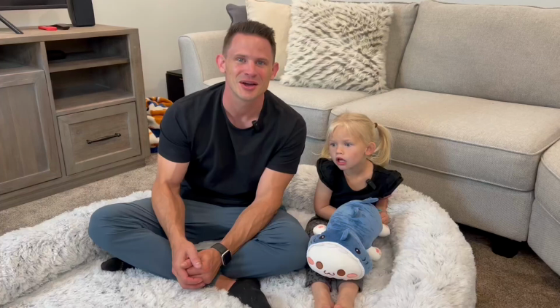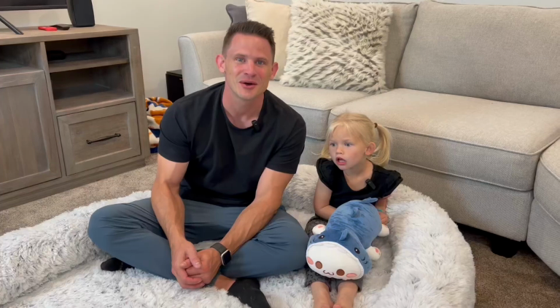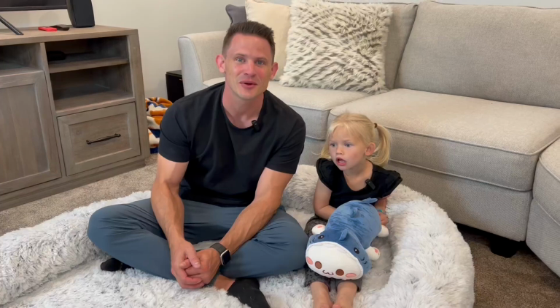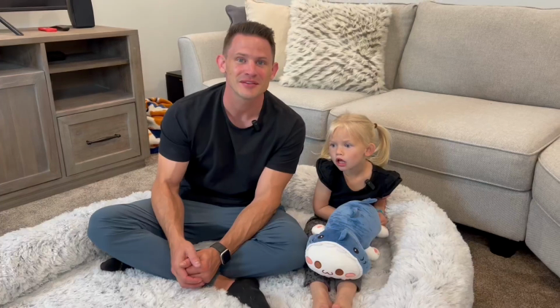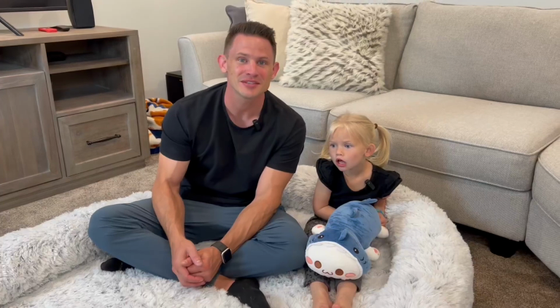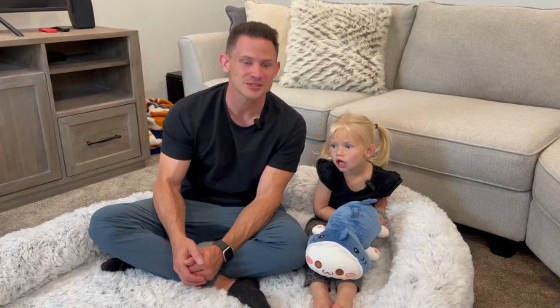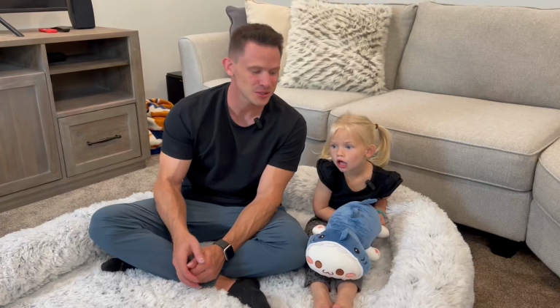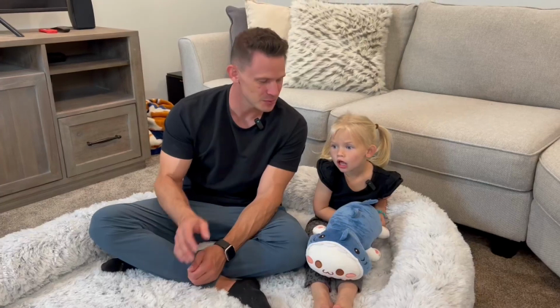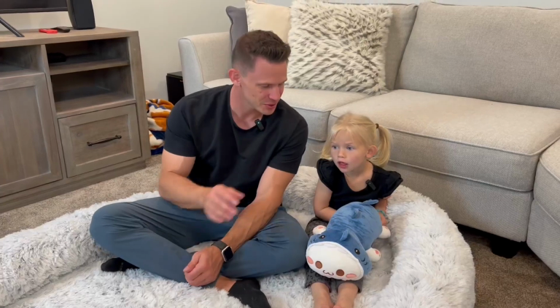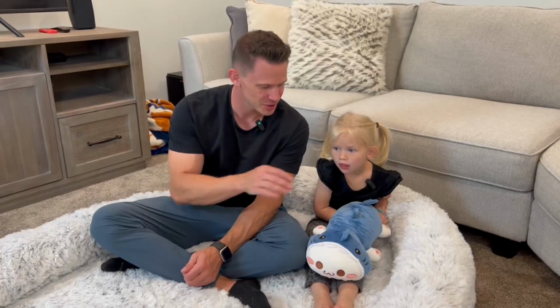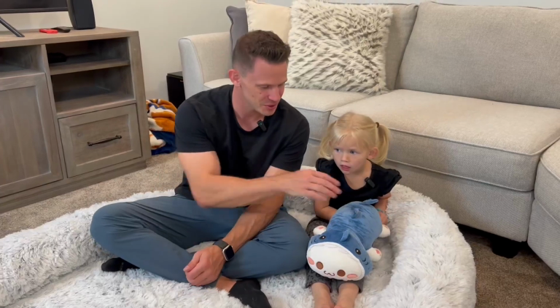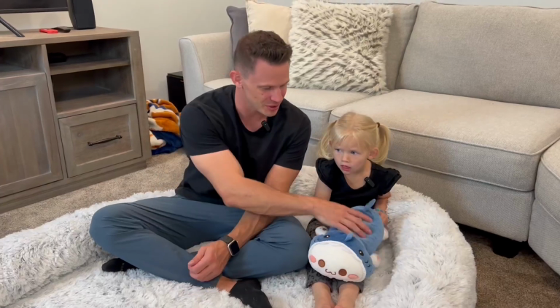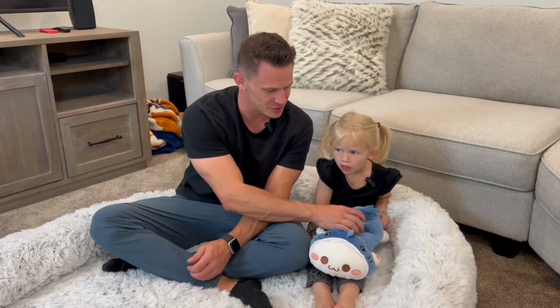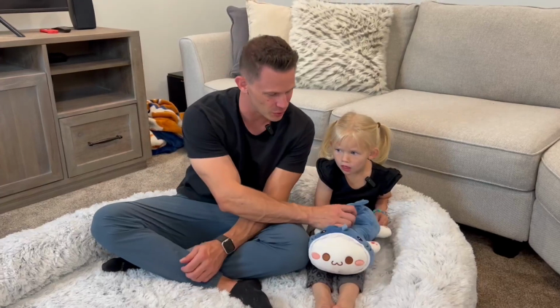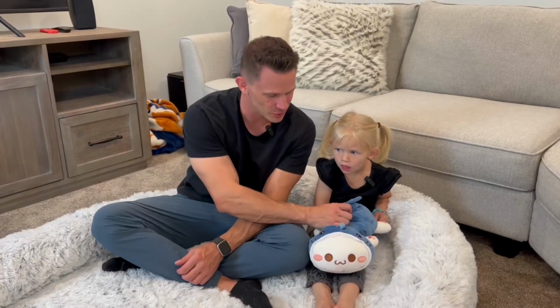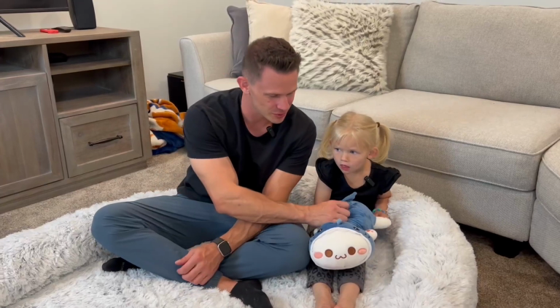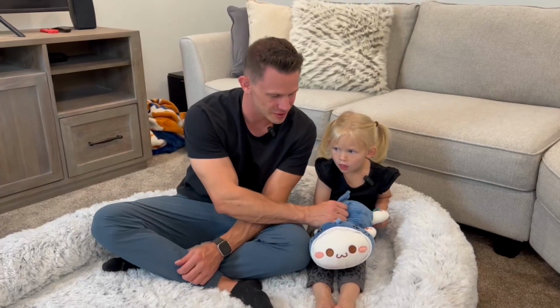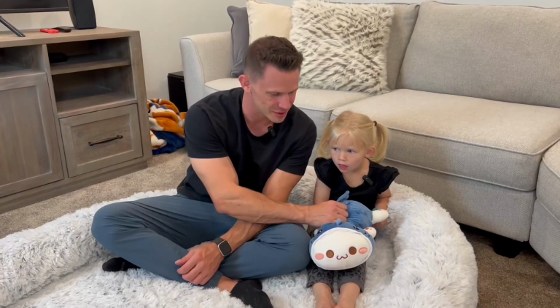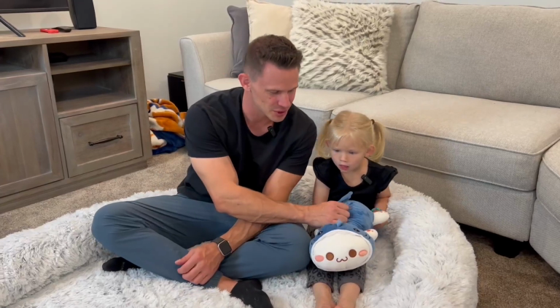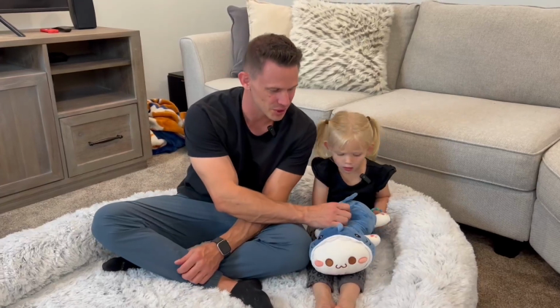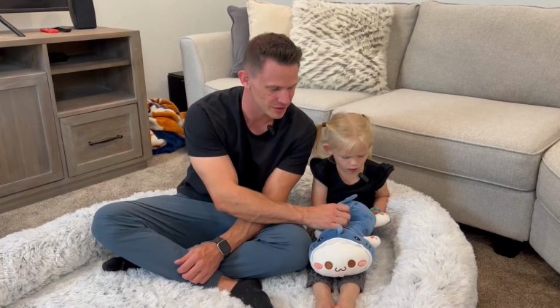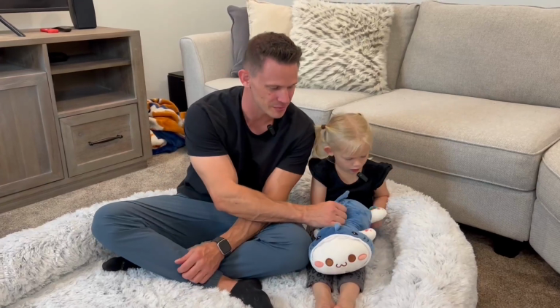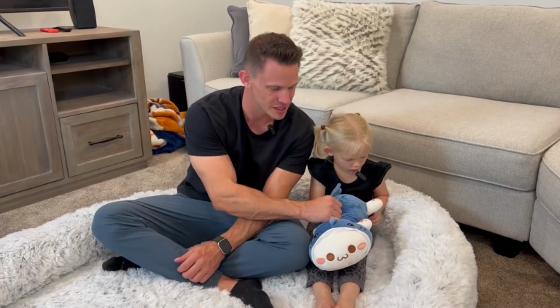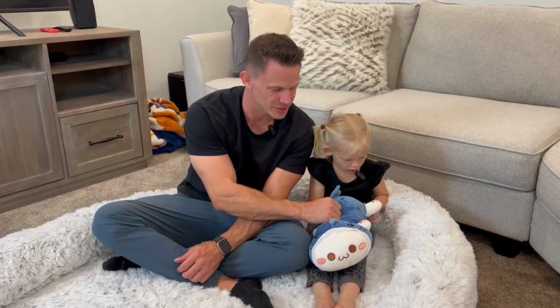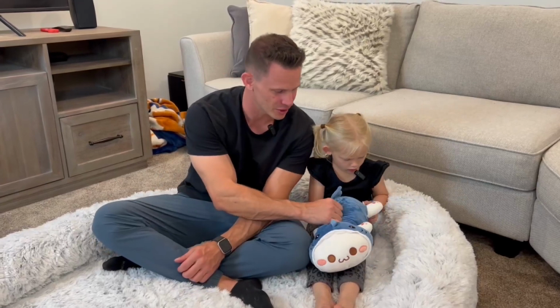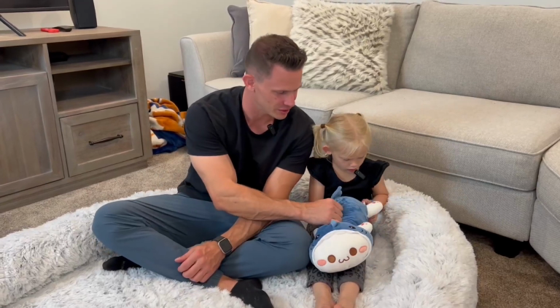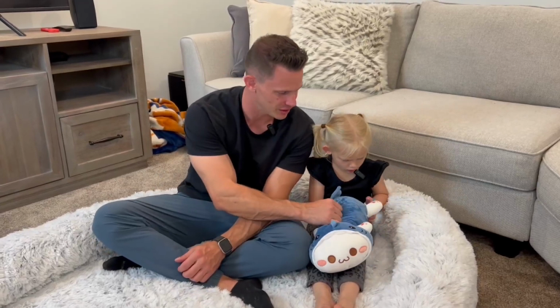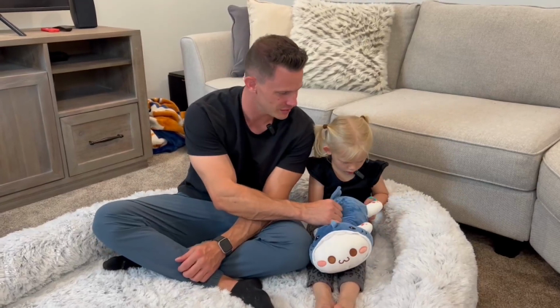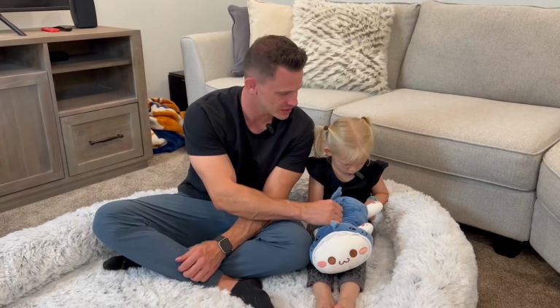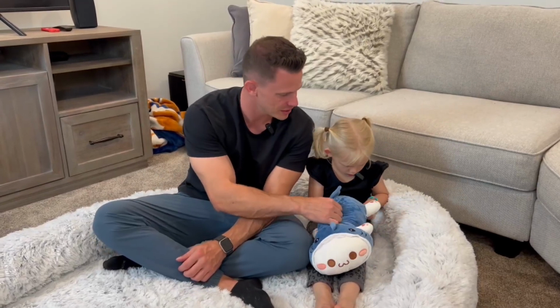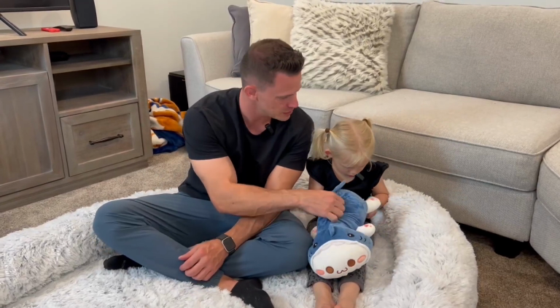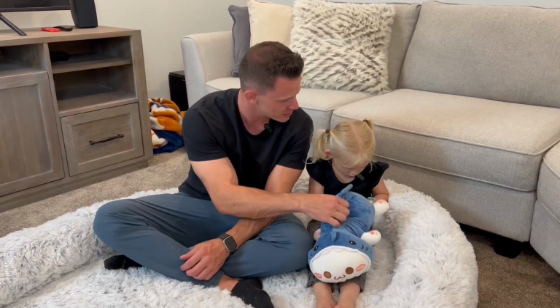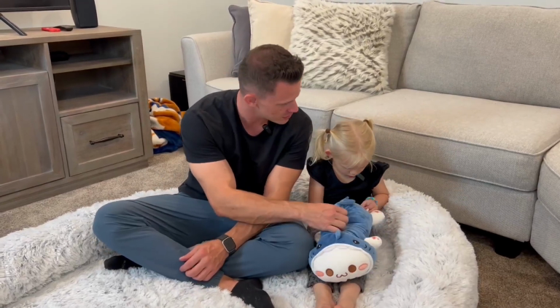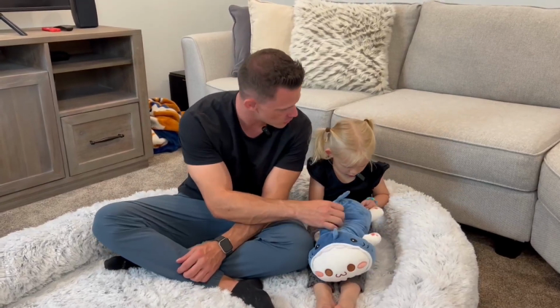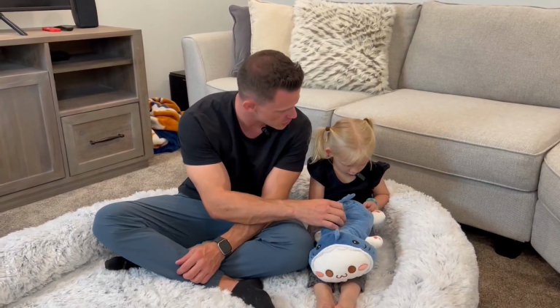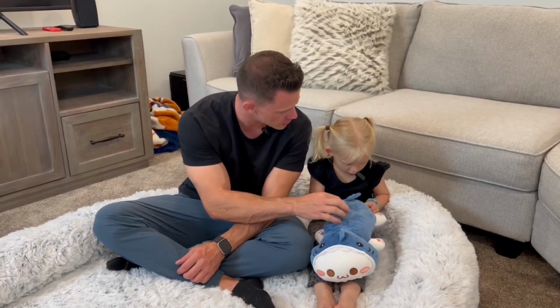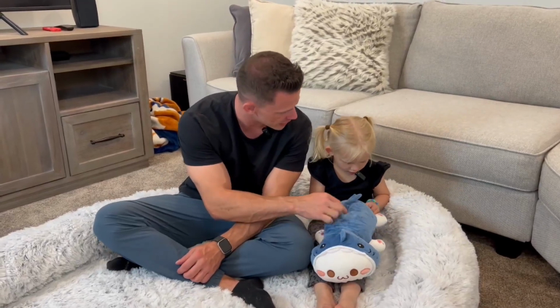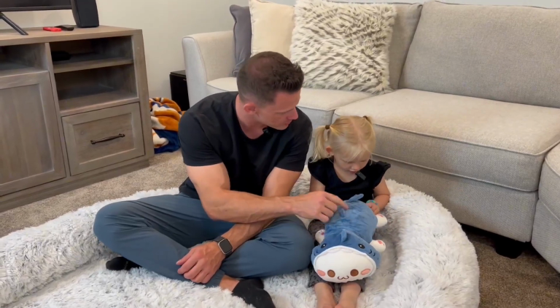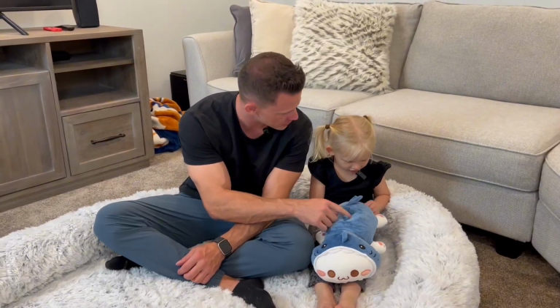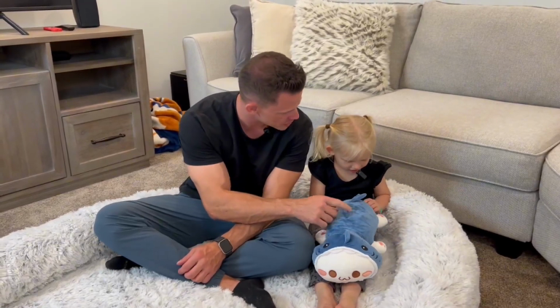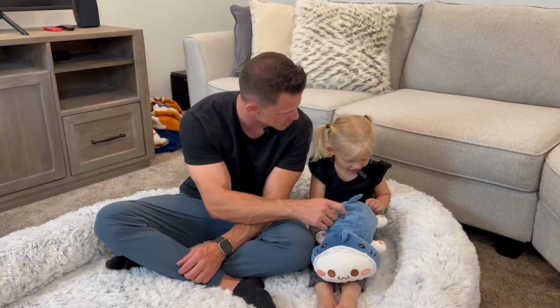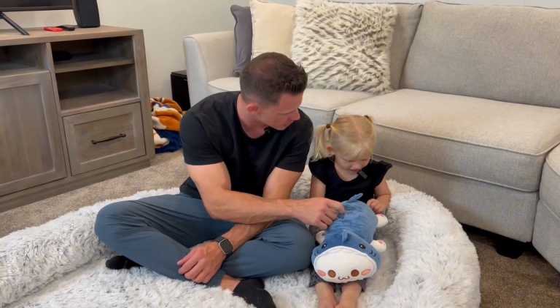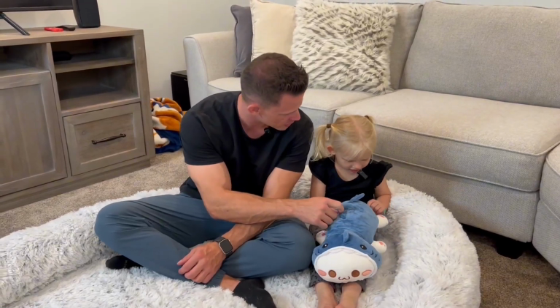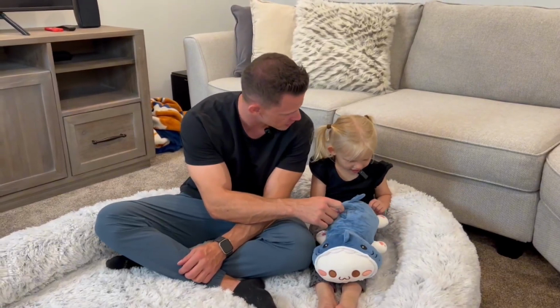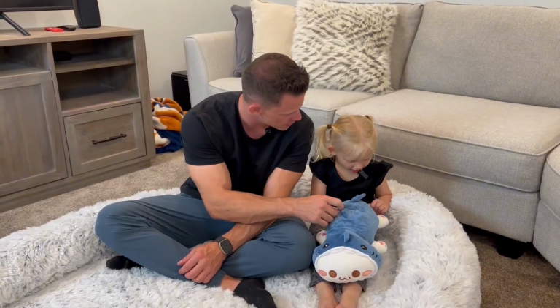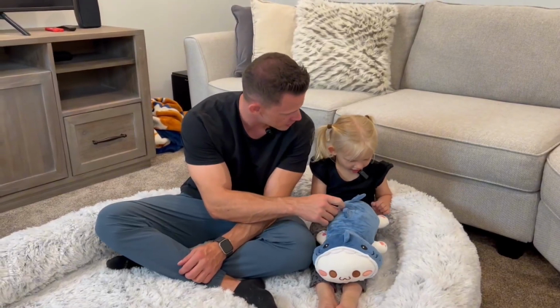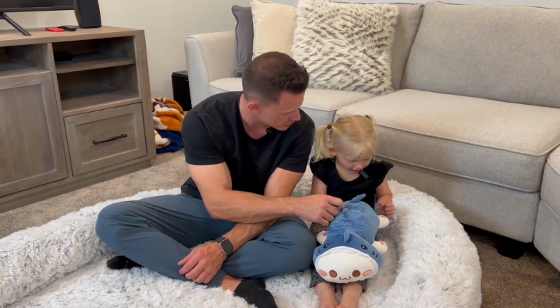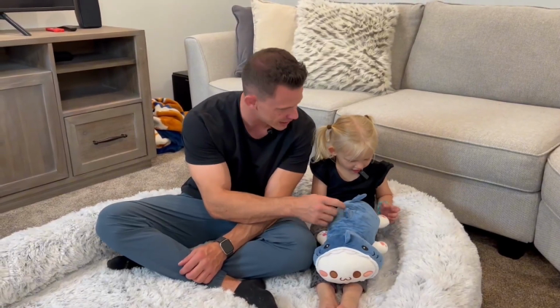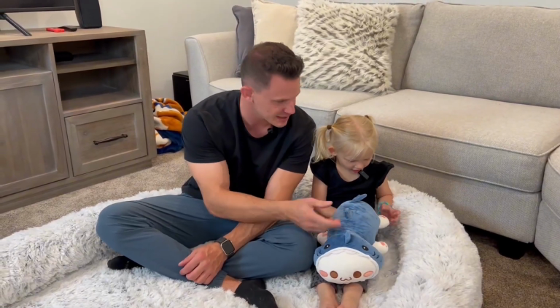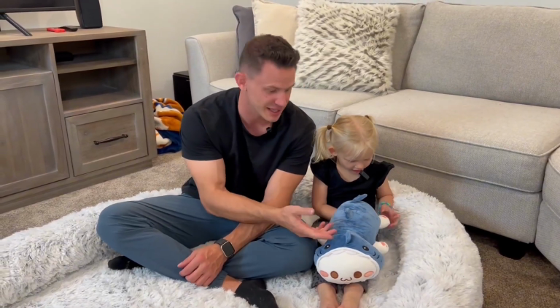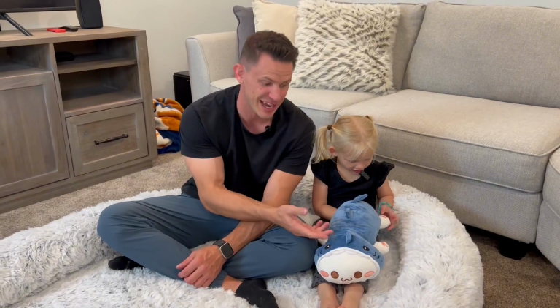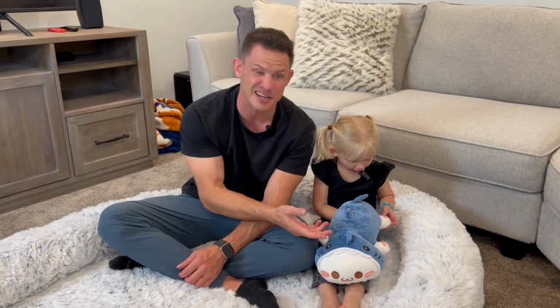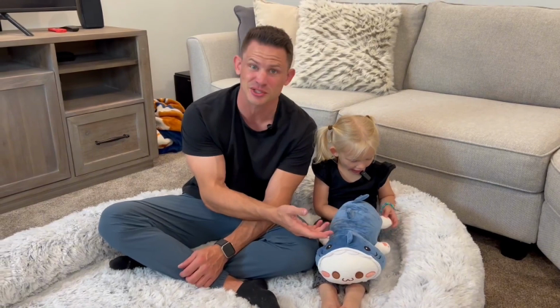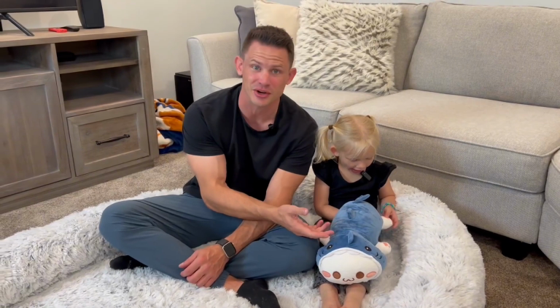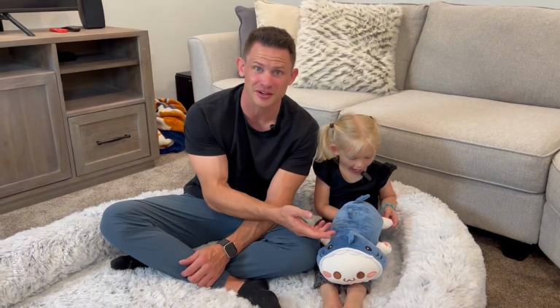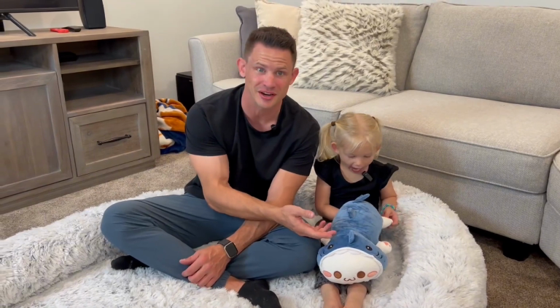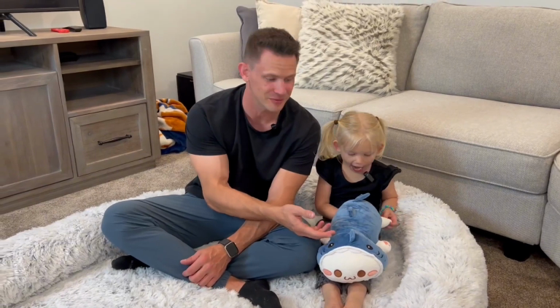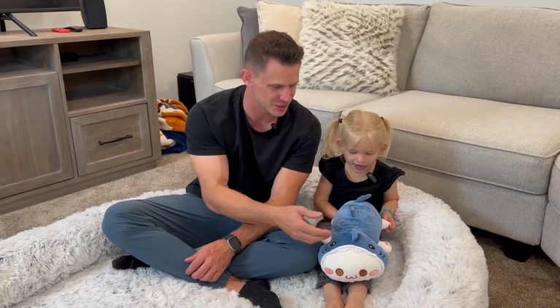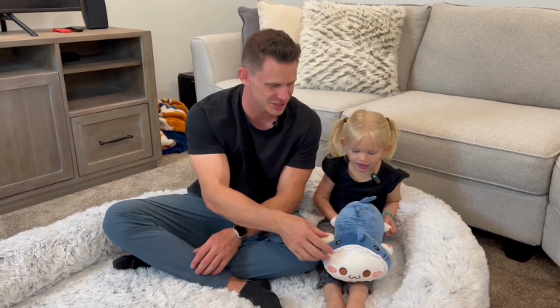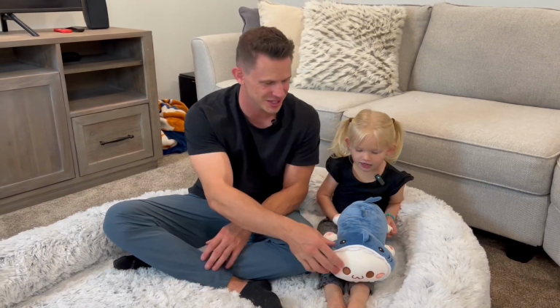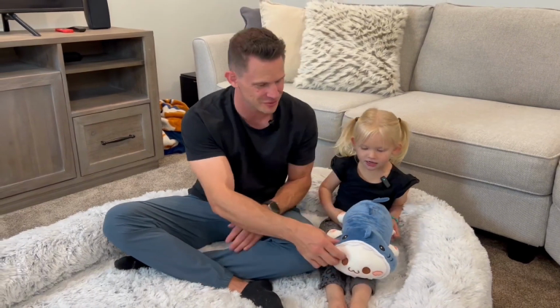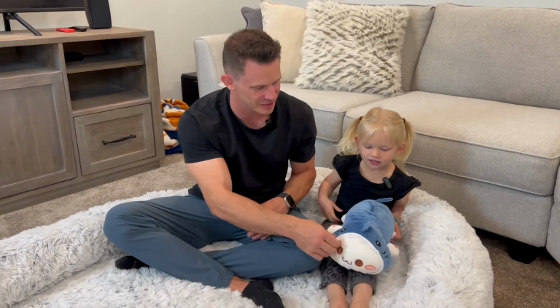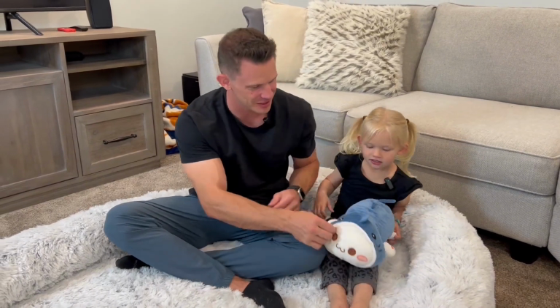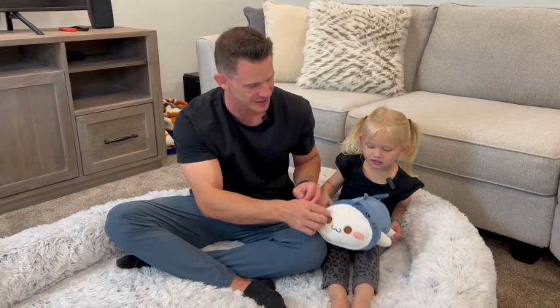We have this super cute, adorable little shark that my daughter loves. Can you tell them what you like about the shark? Like it's a cat shark, kind of, which is kind of funny.